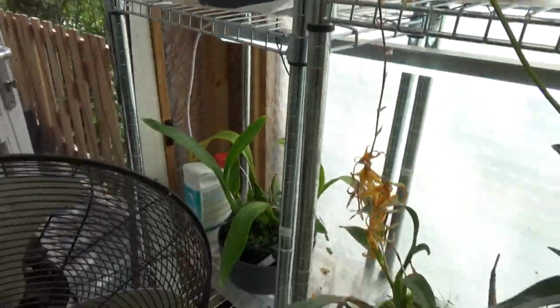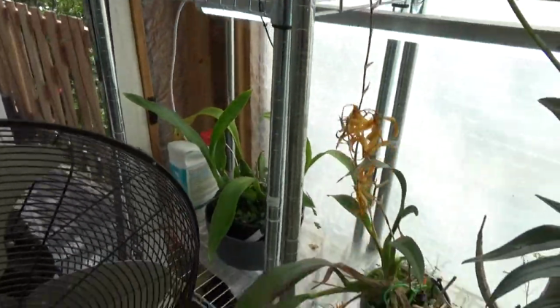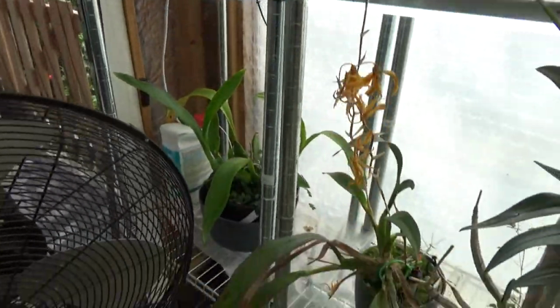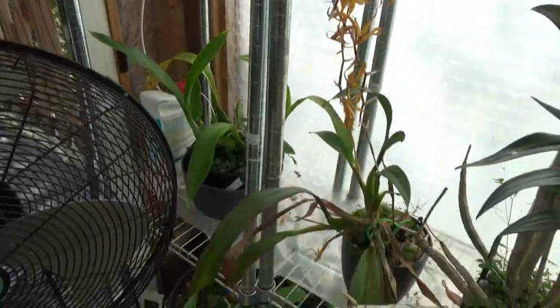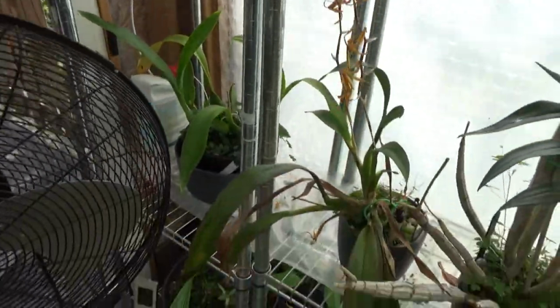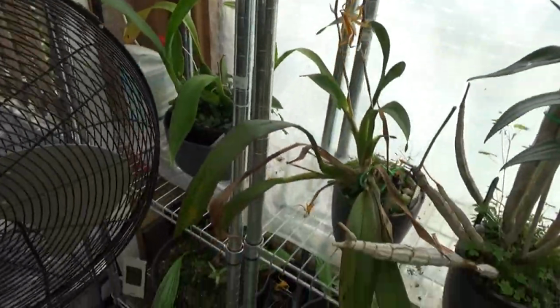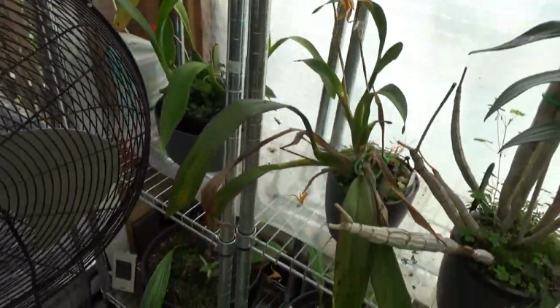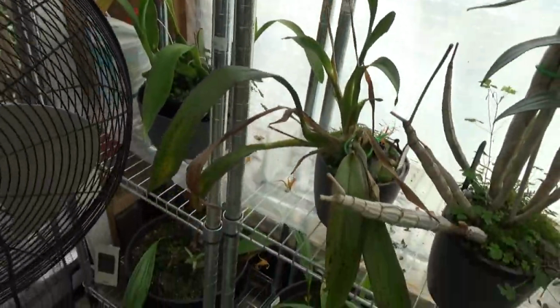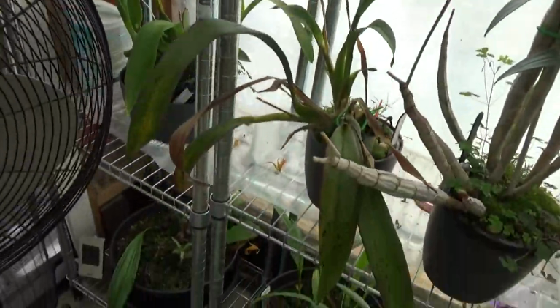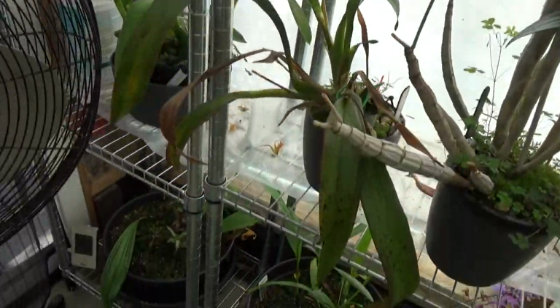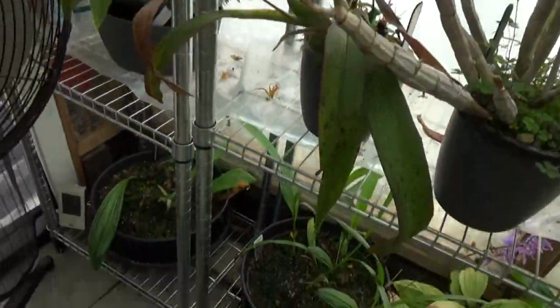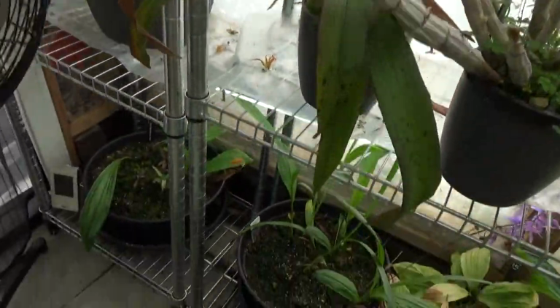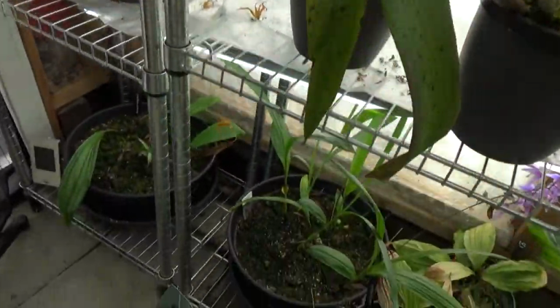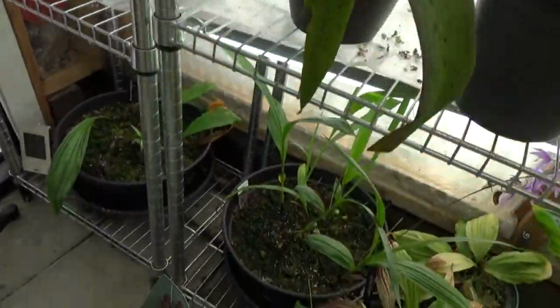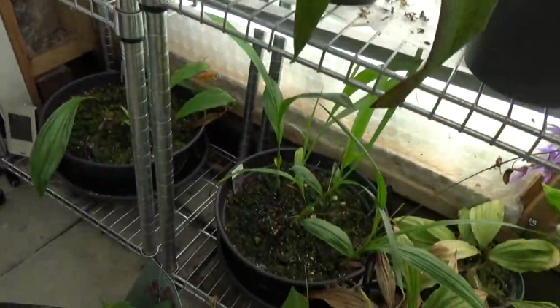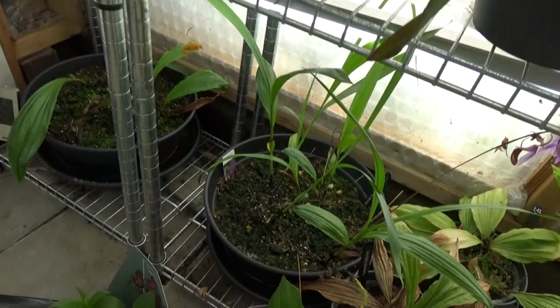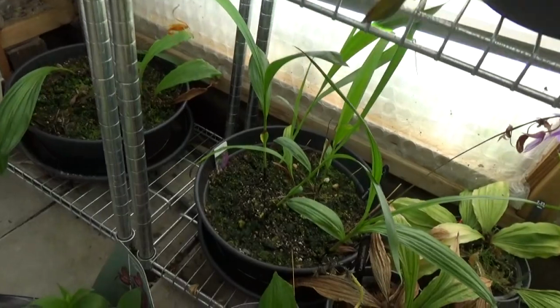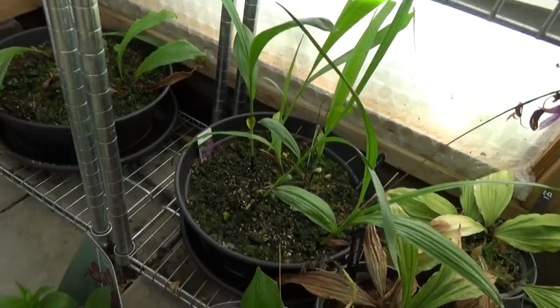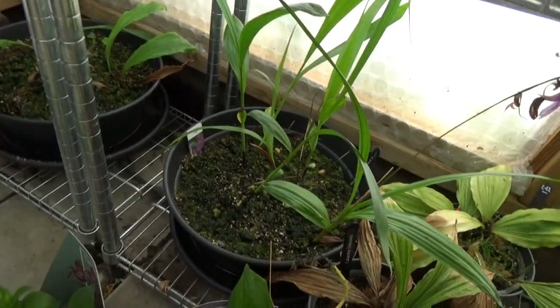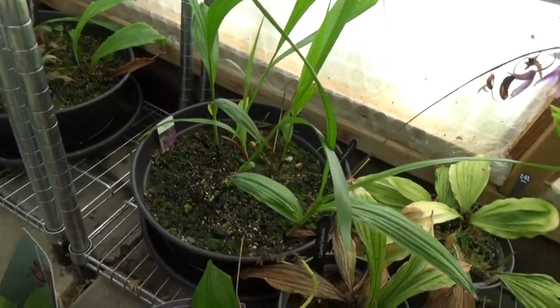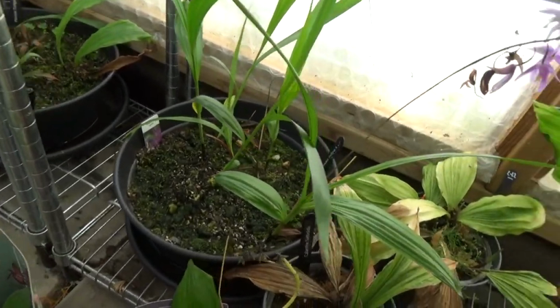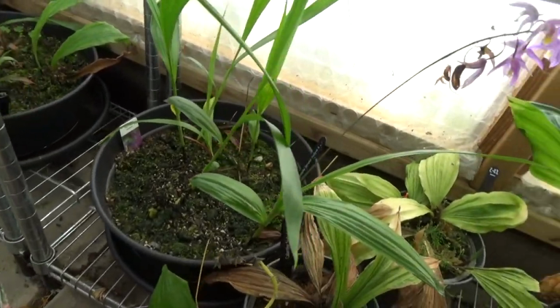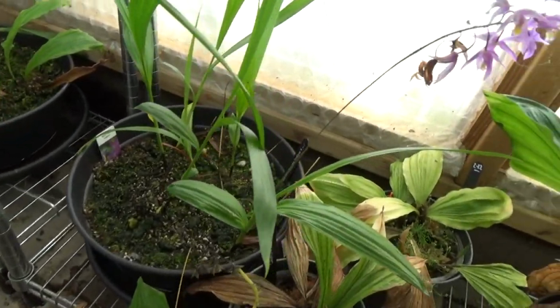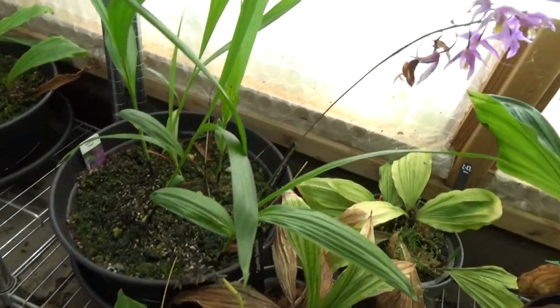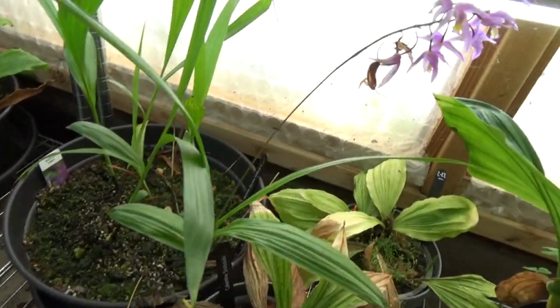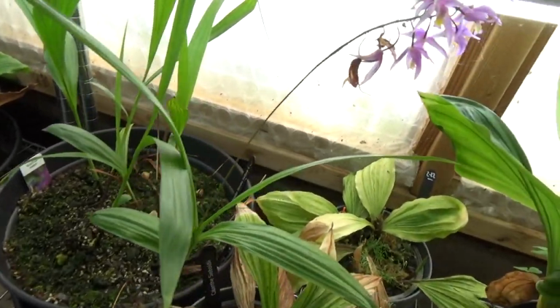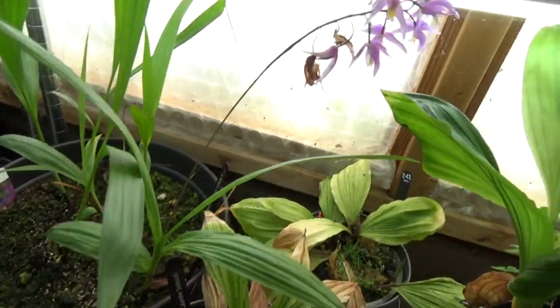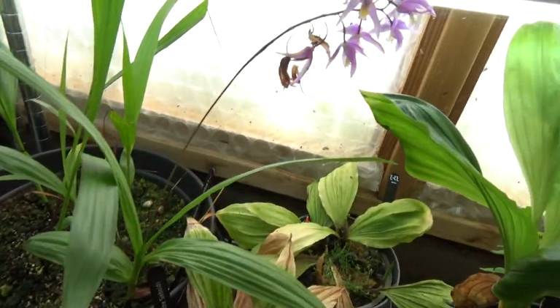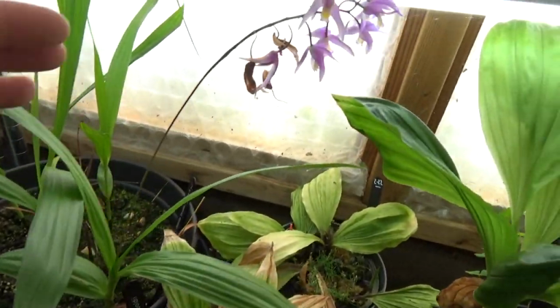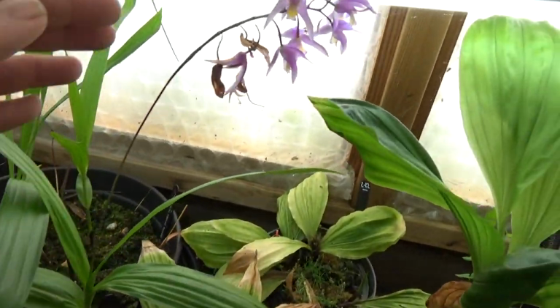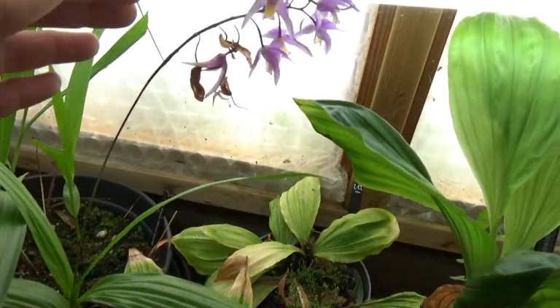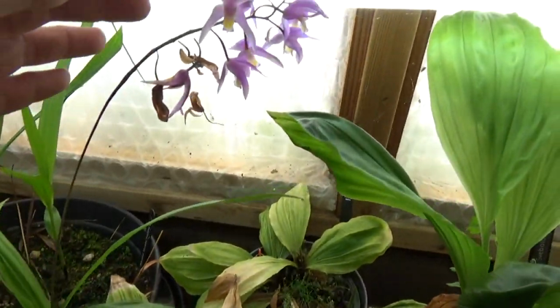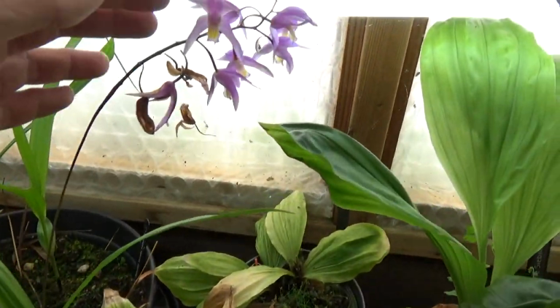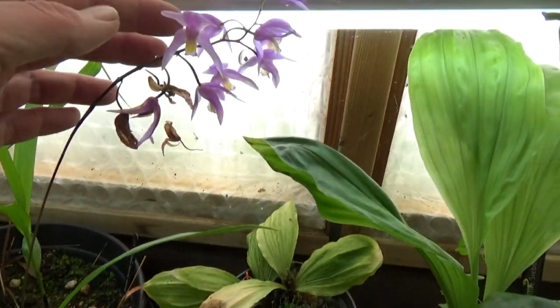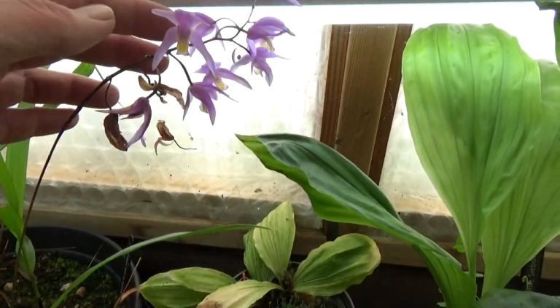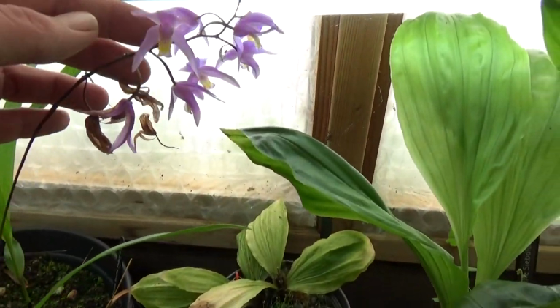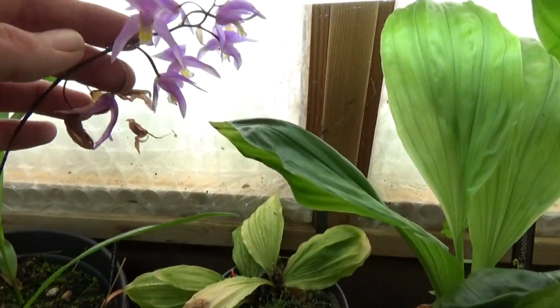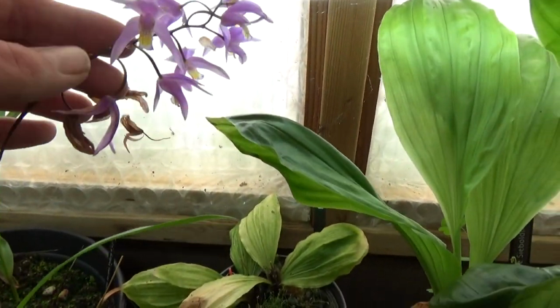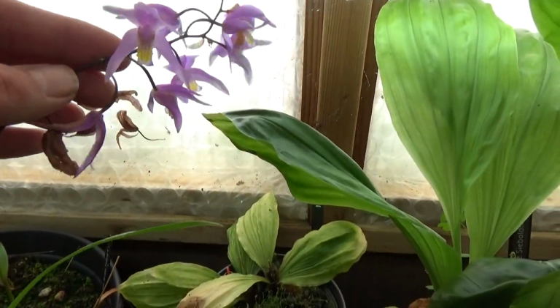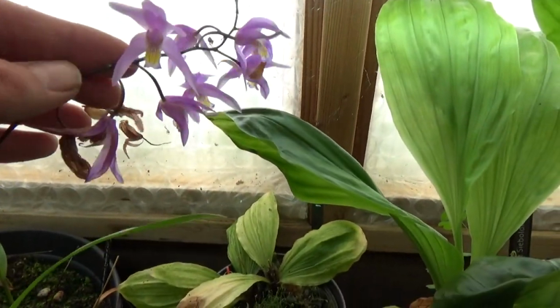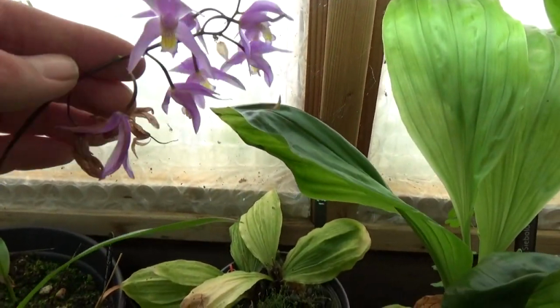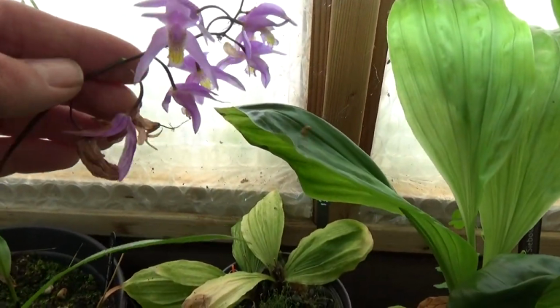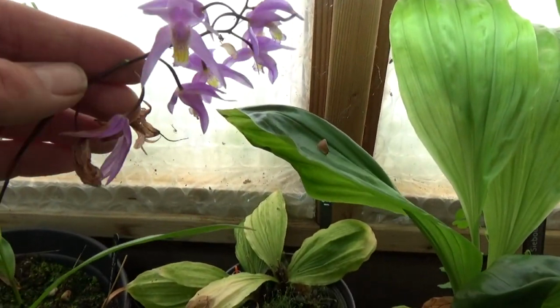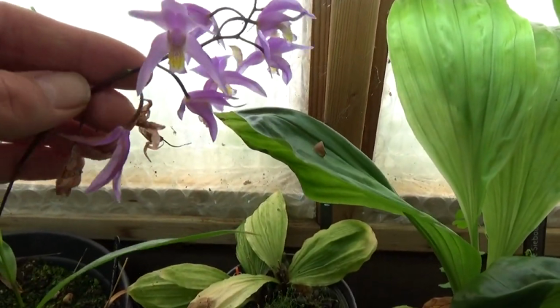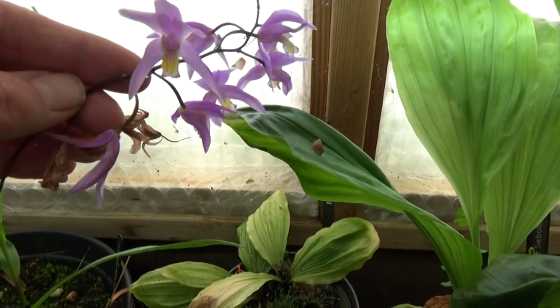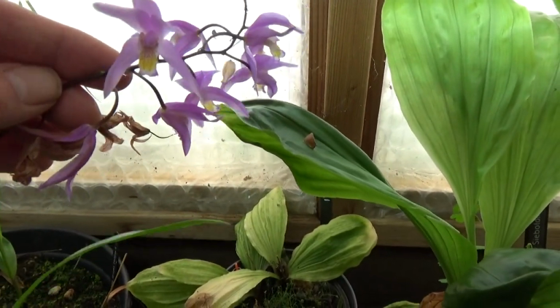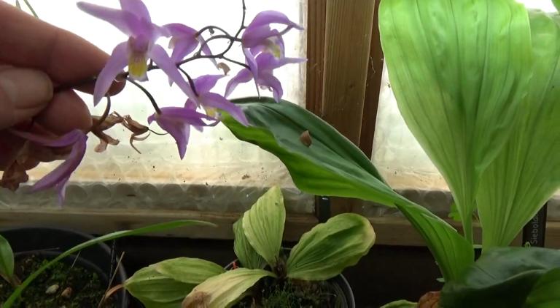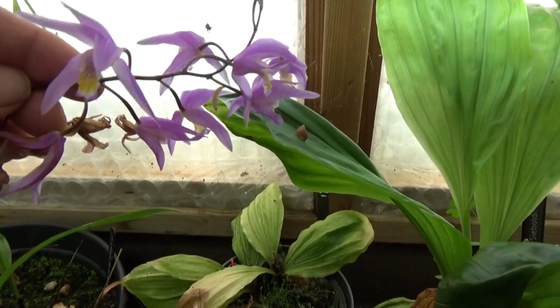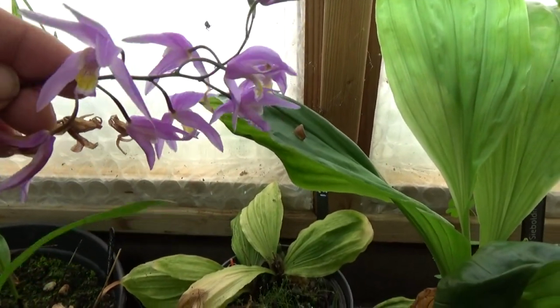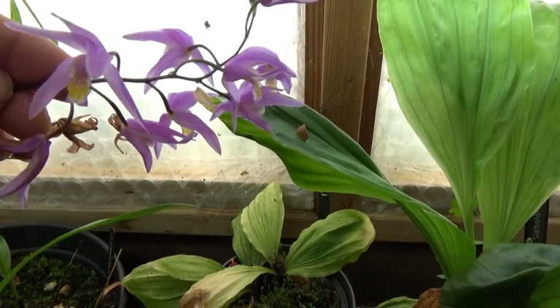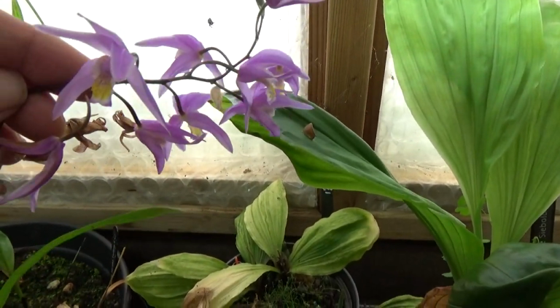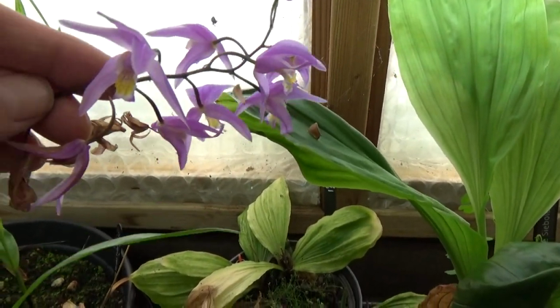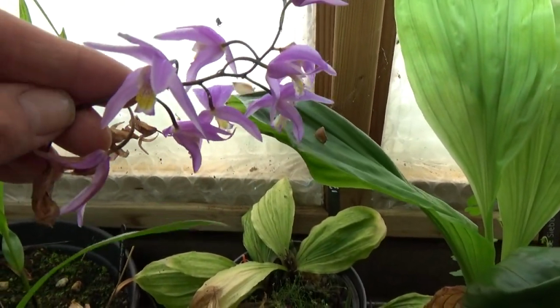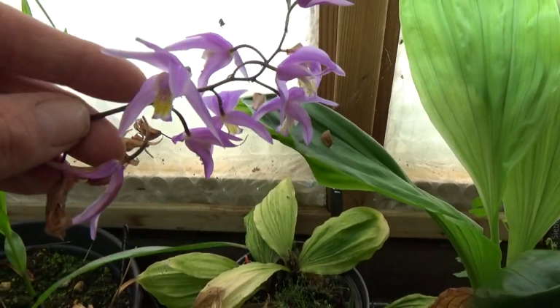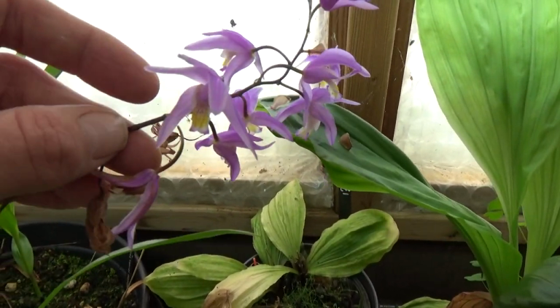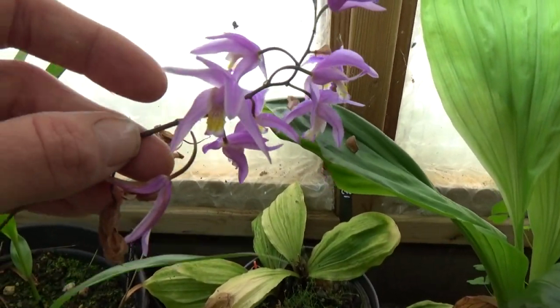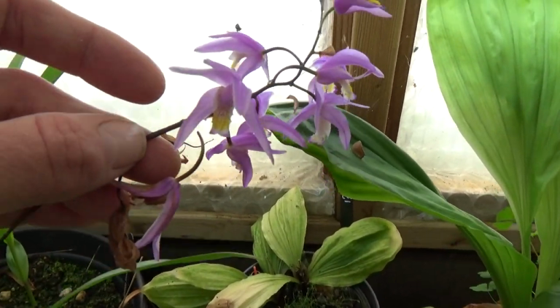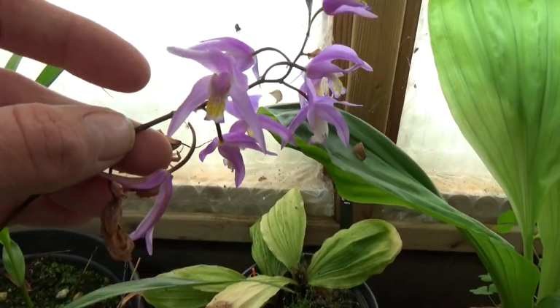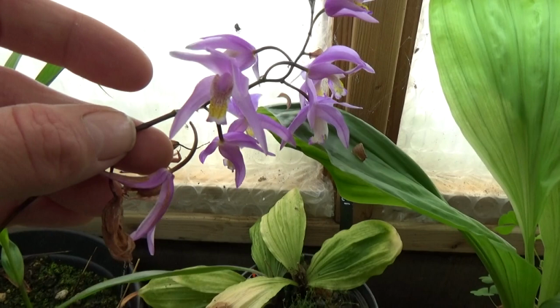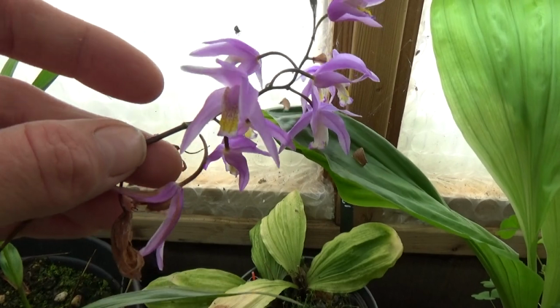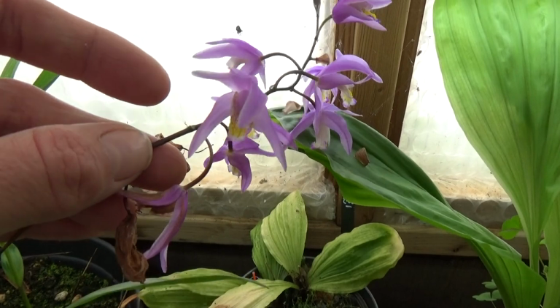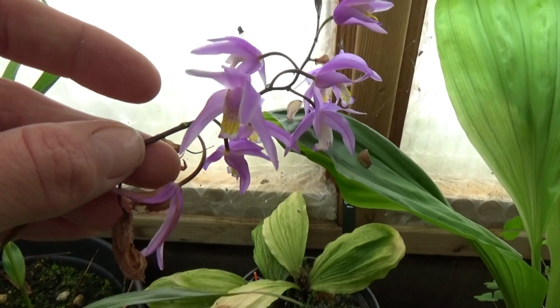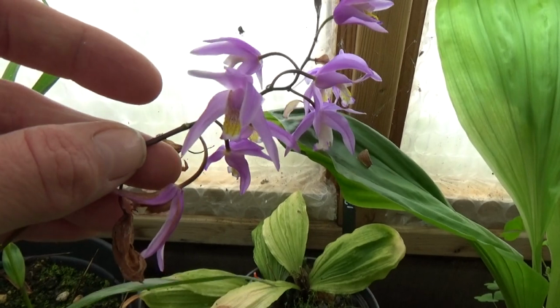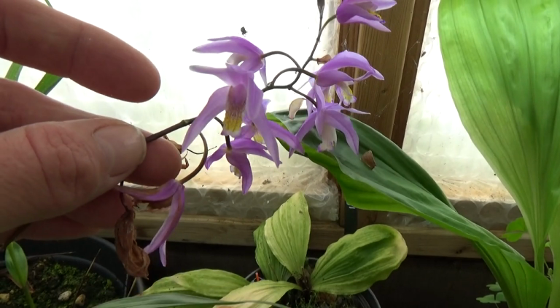Down here, before I forget, I have one of the terrestrials in bloom — look at that!